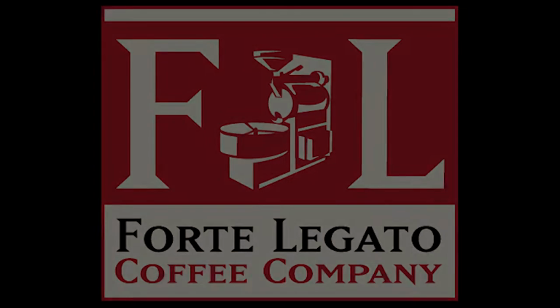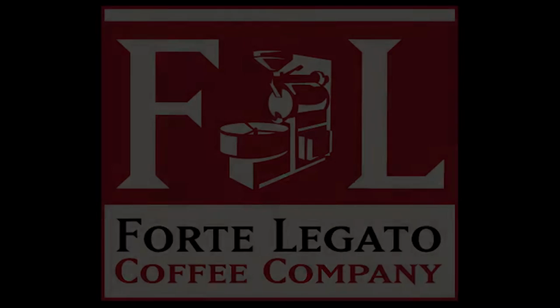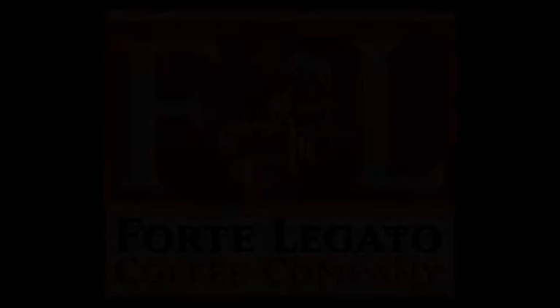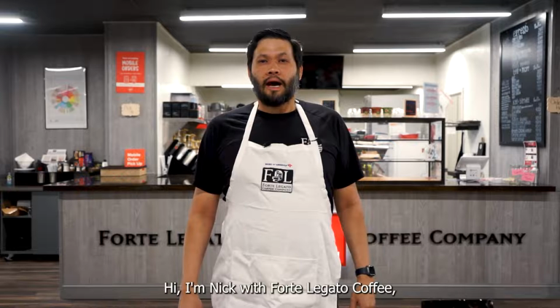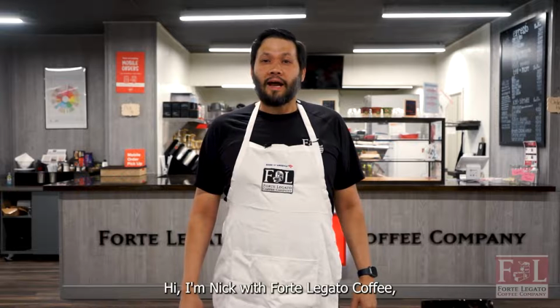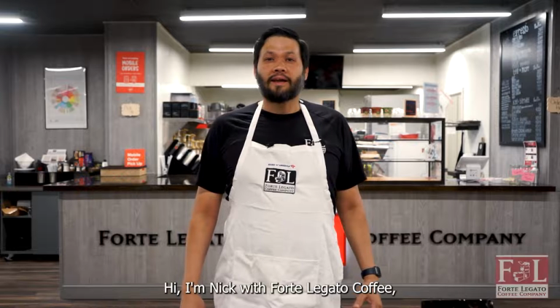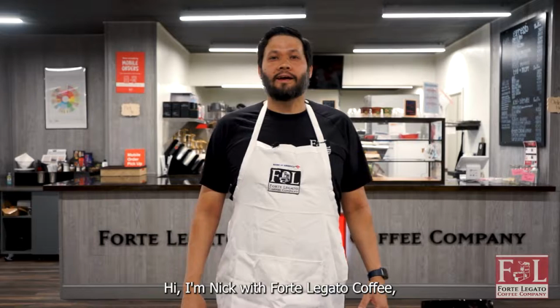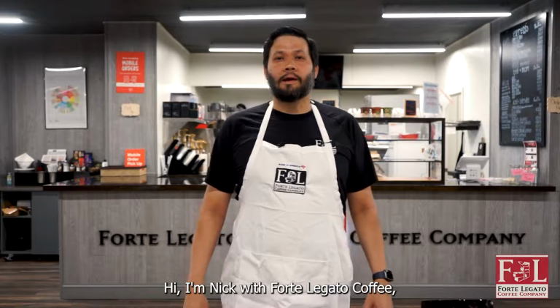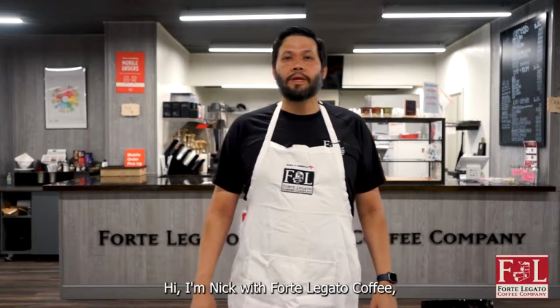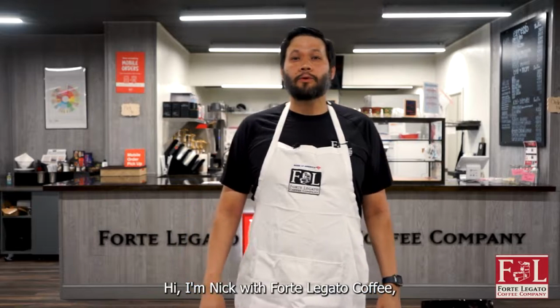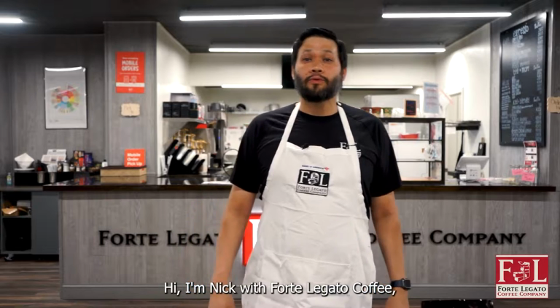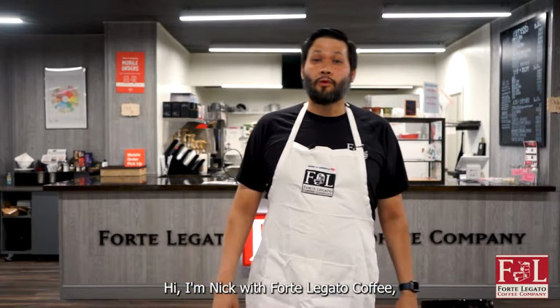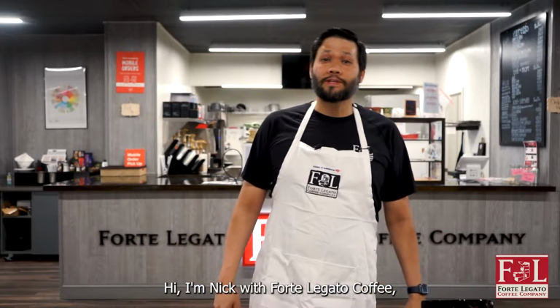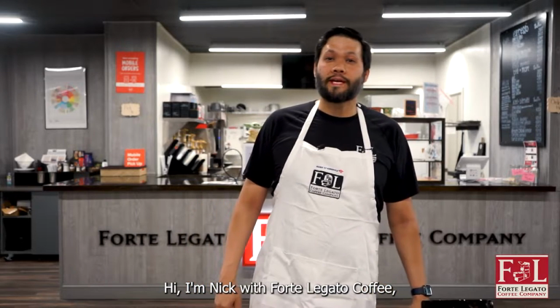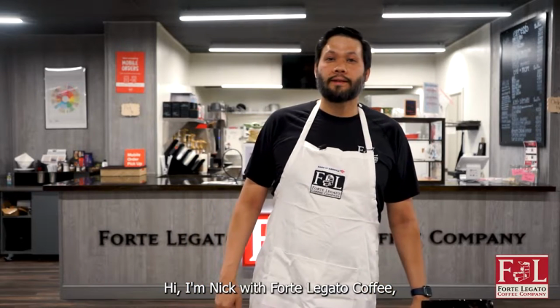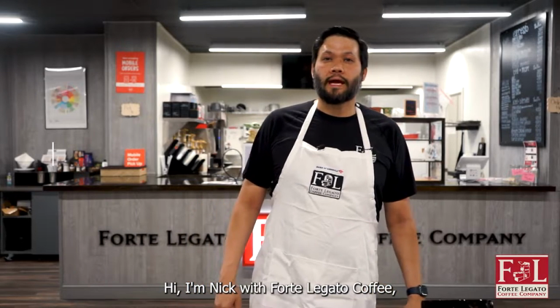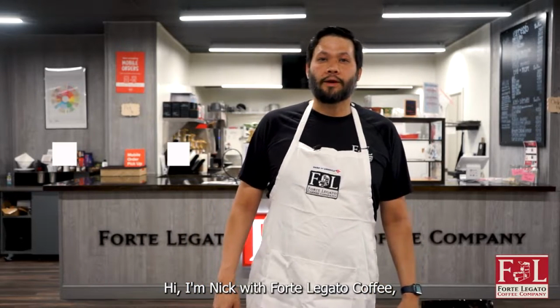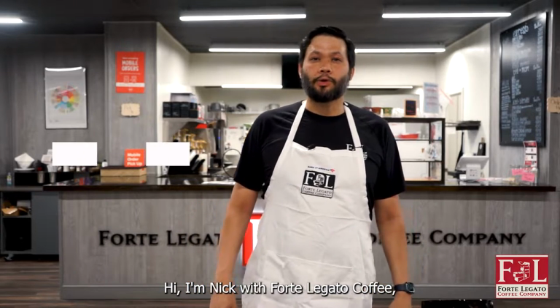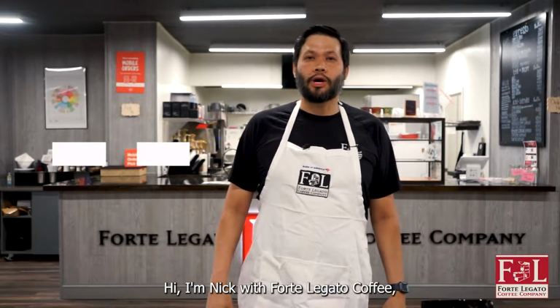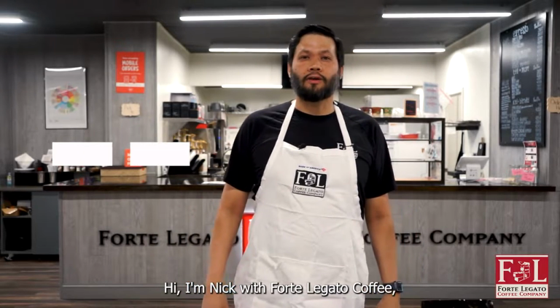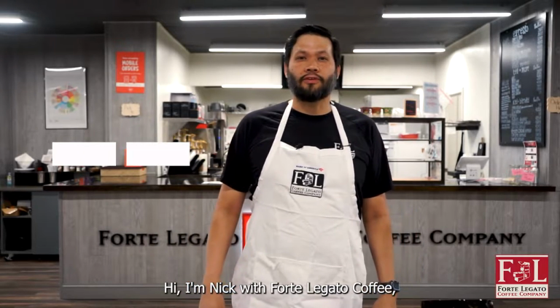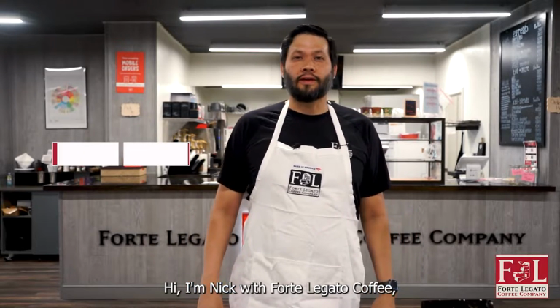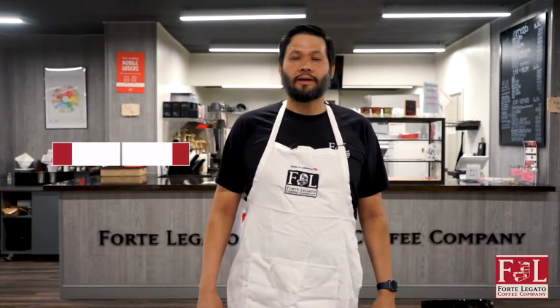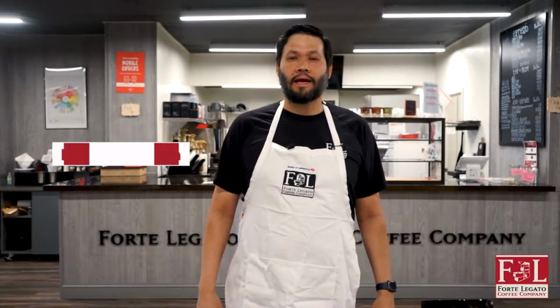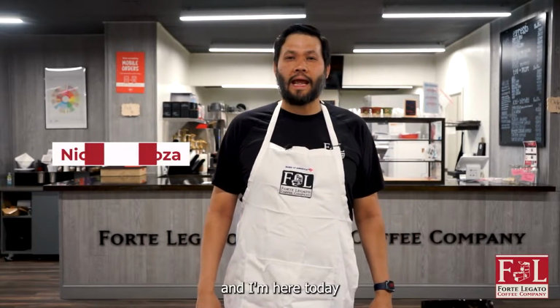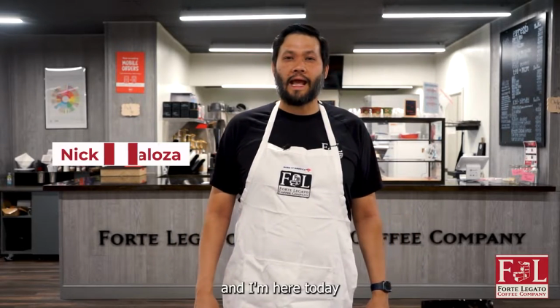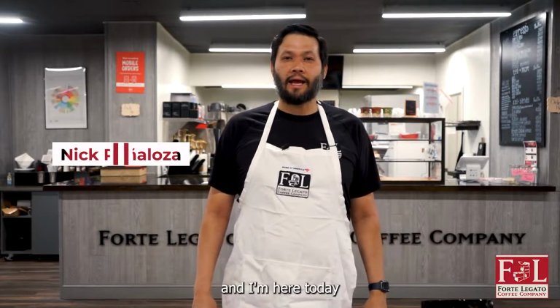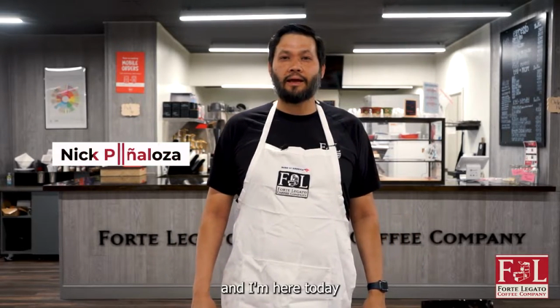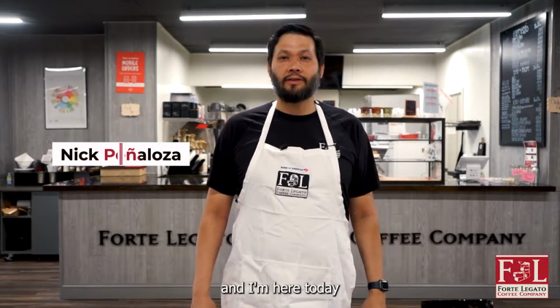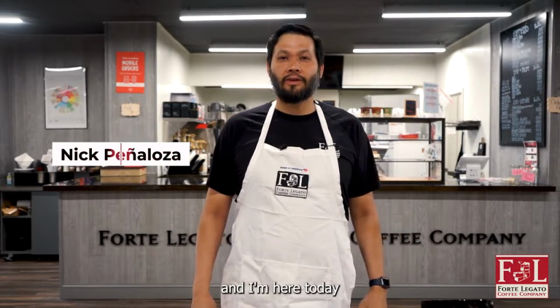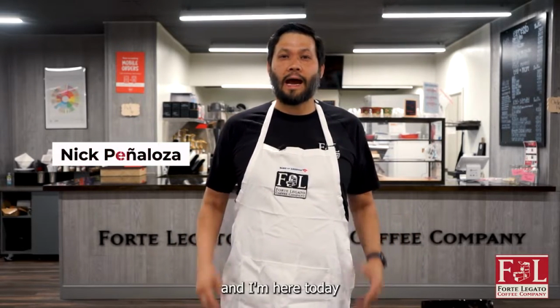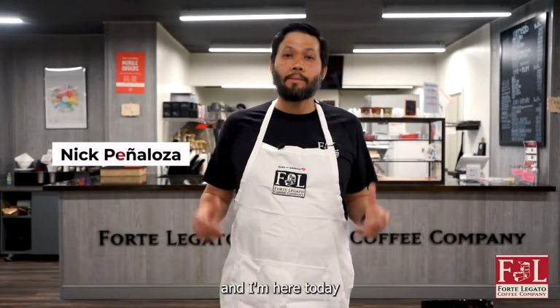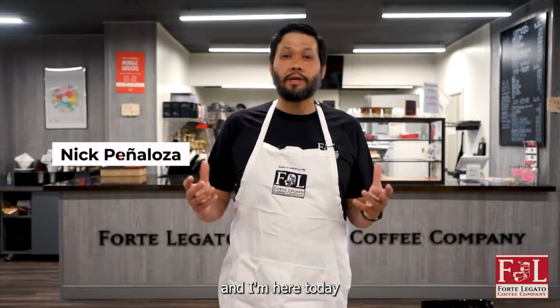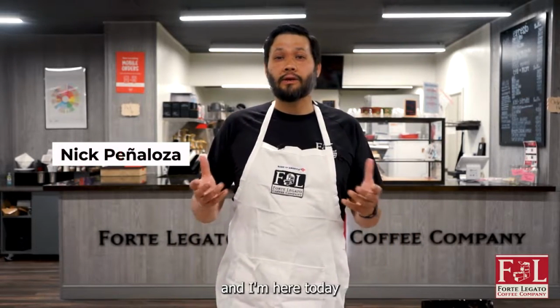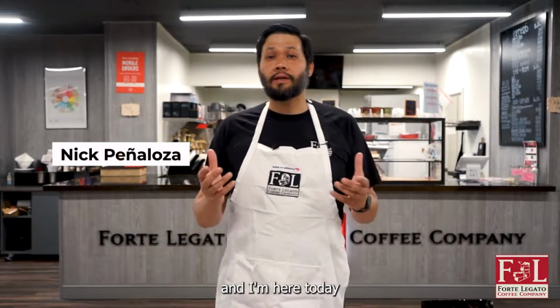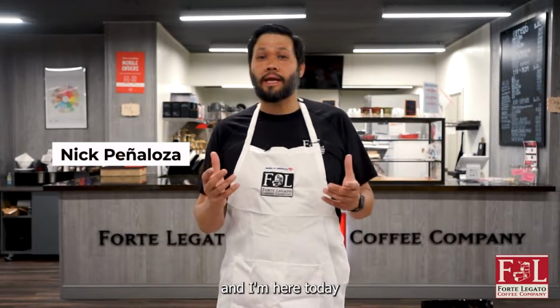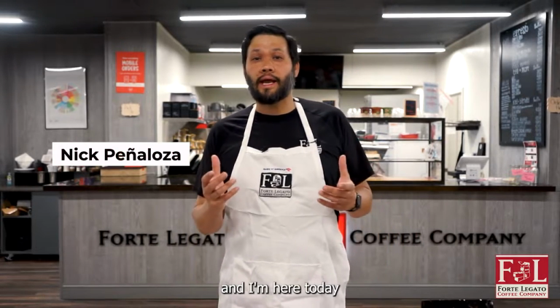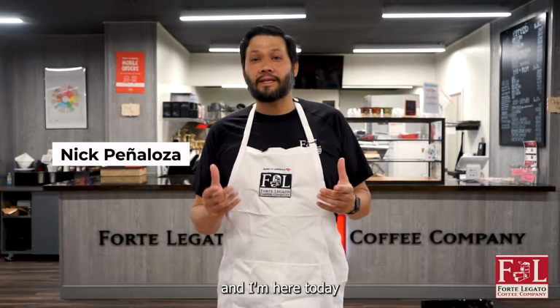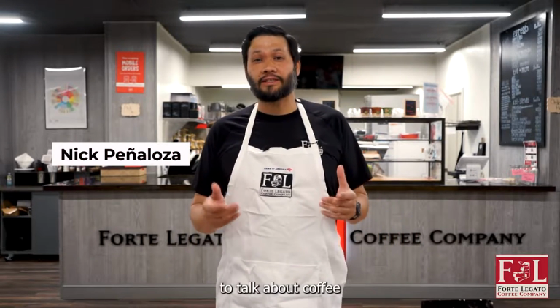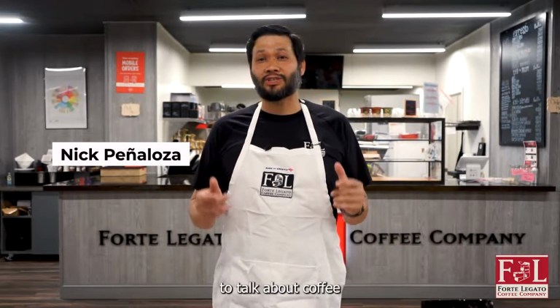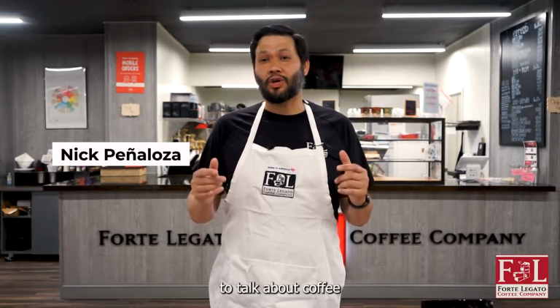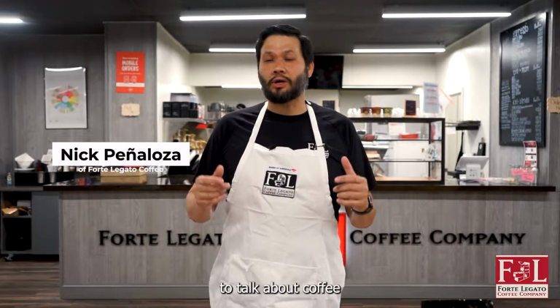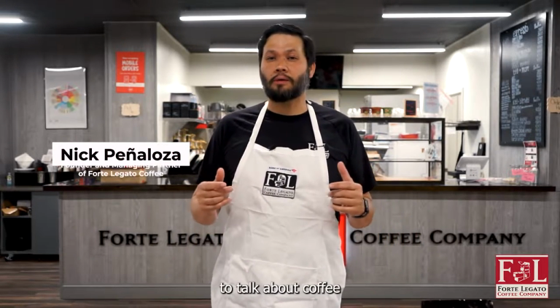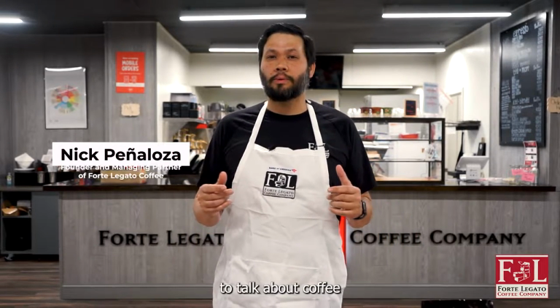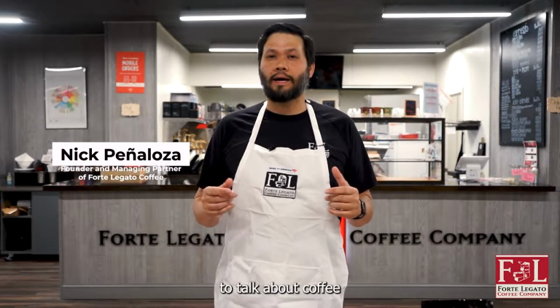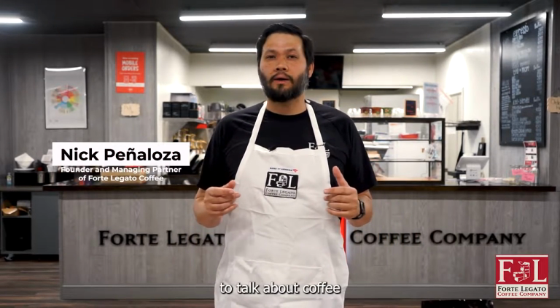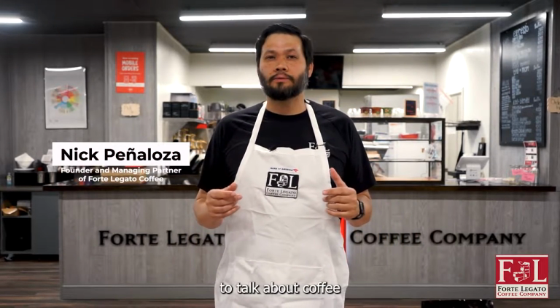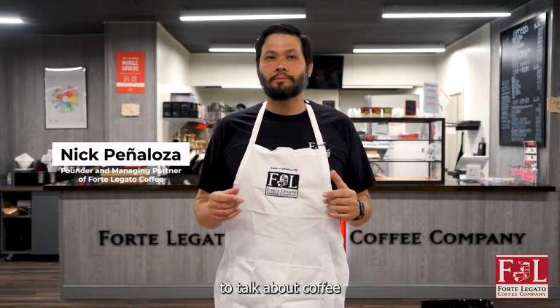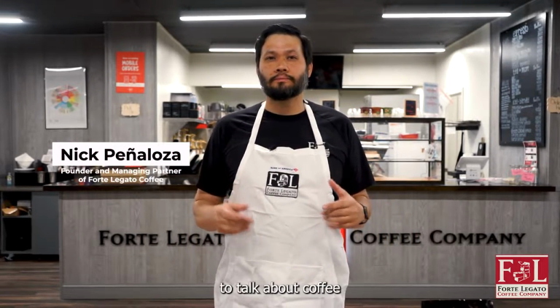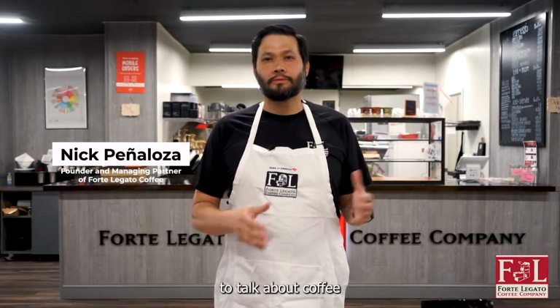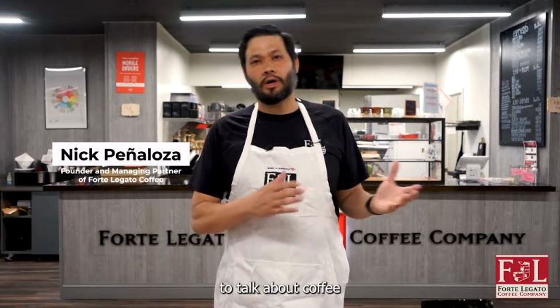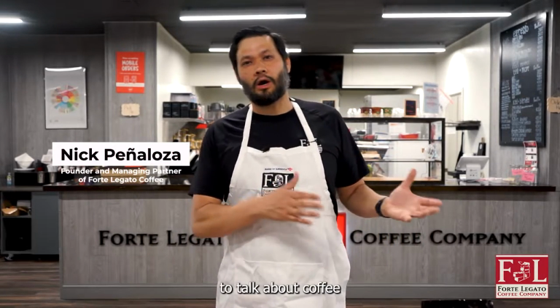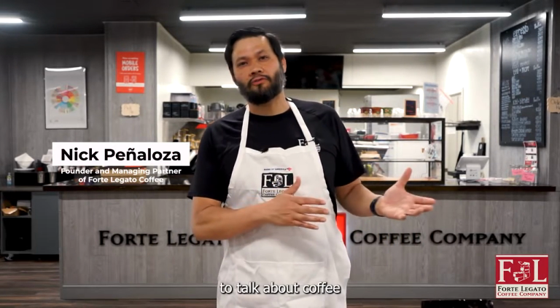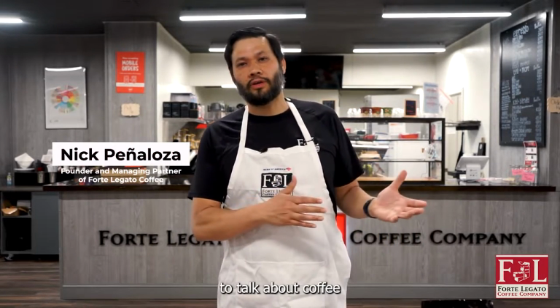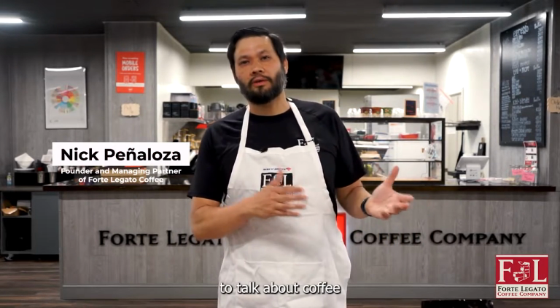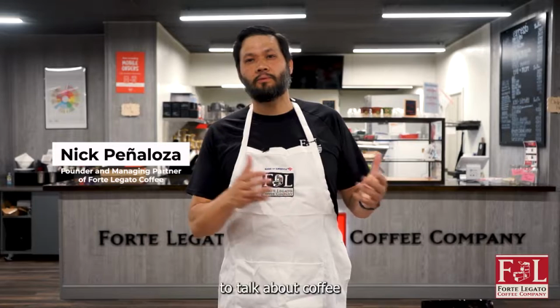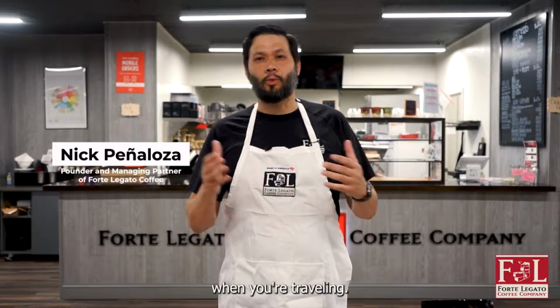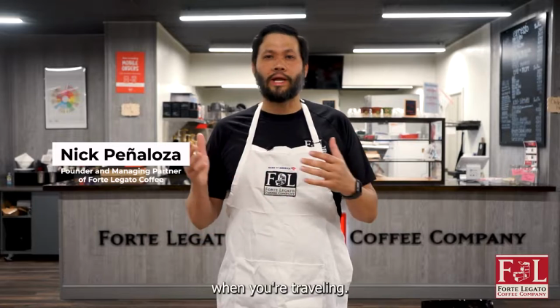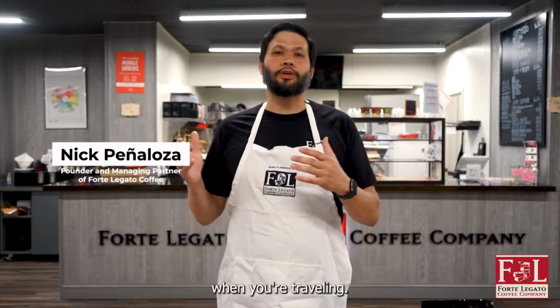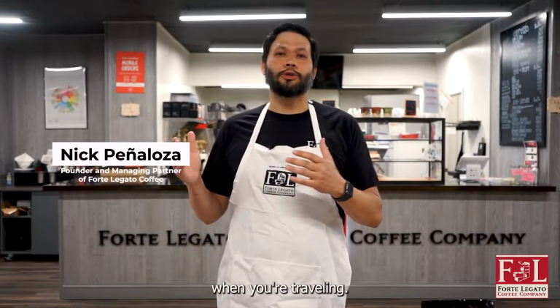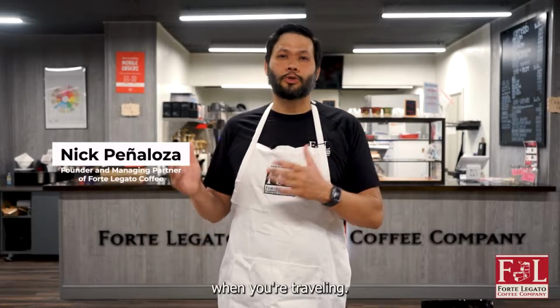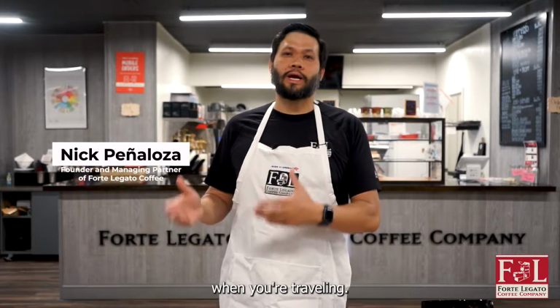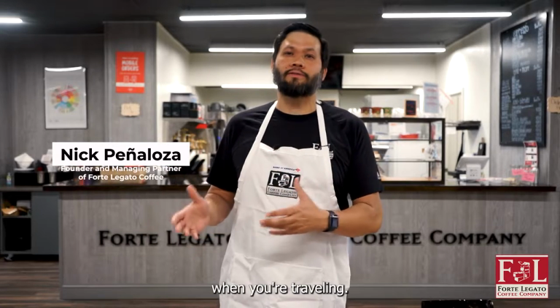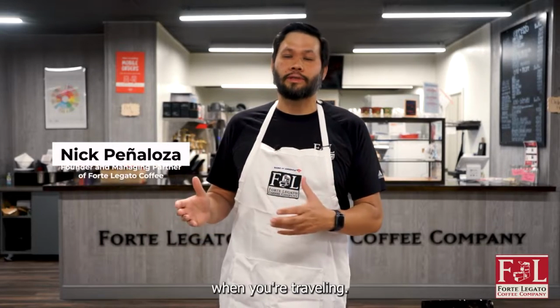Hi, I'm Nick with Forte Legato Coffee, and I'm here today to talk about coffee when you're traveling.